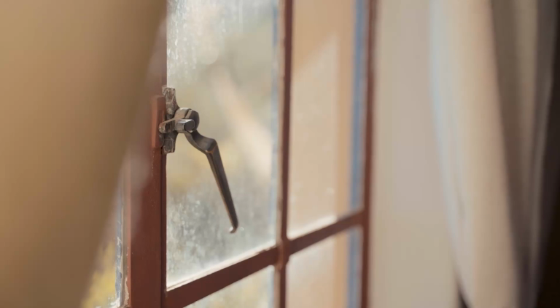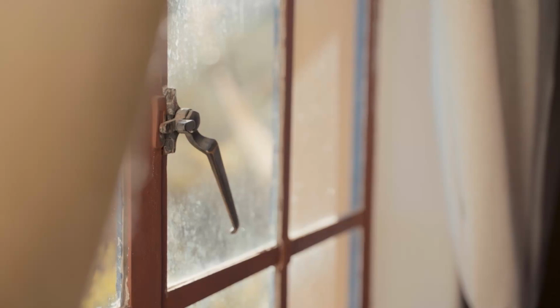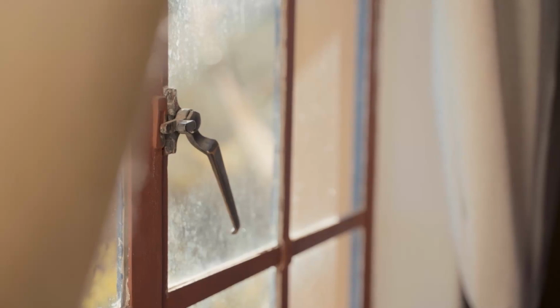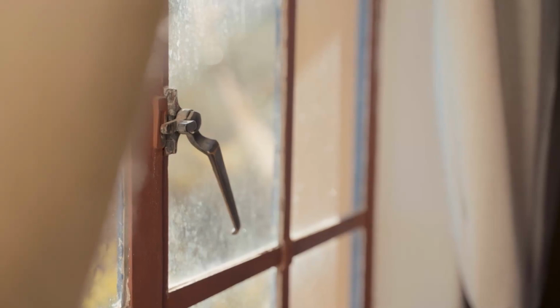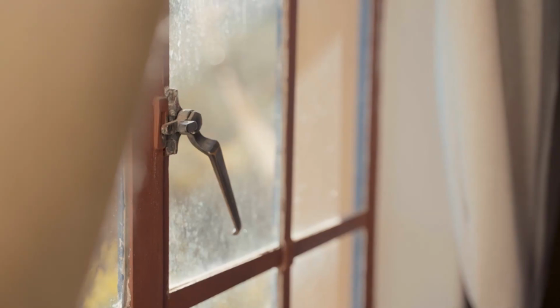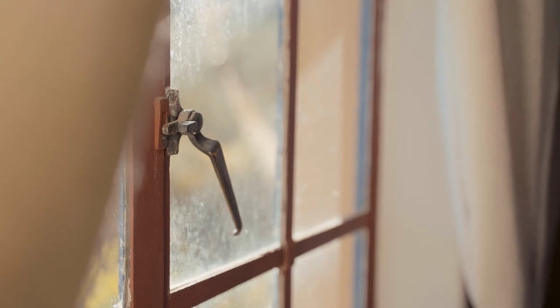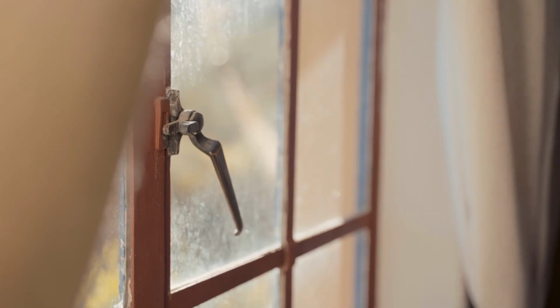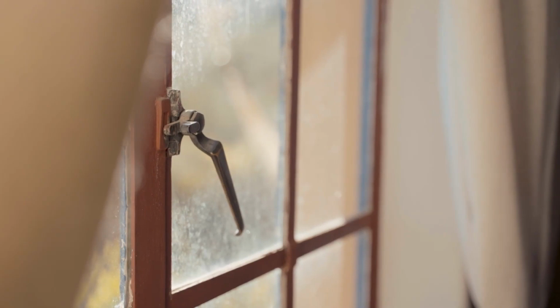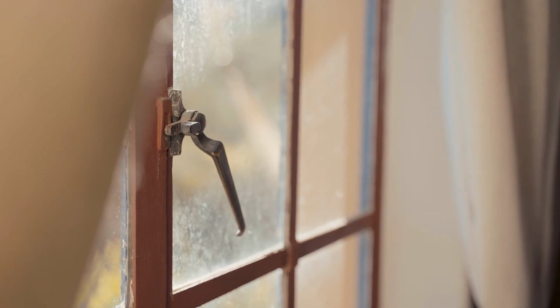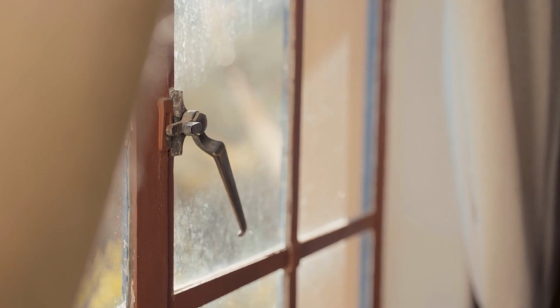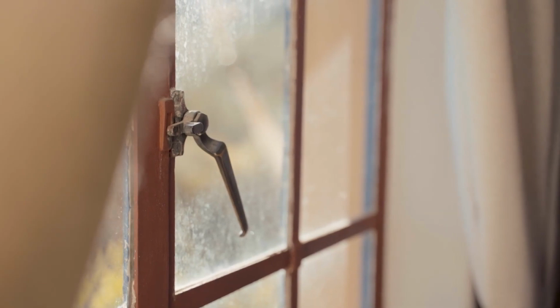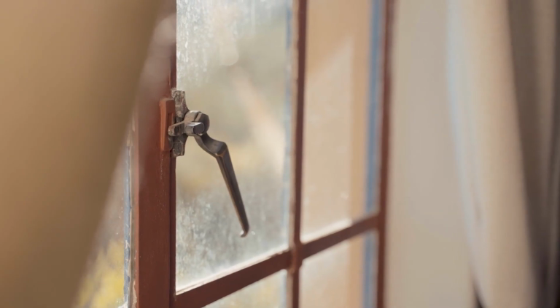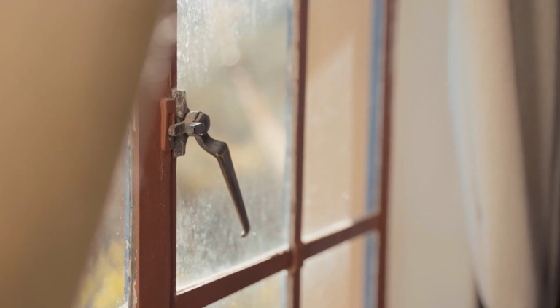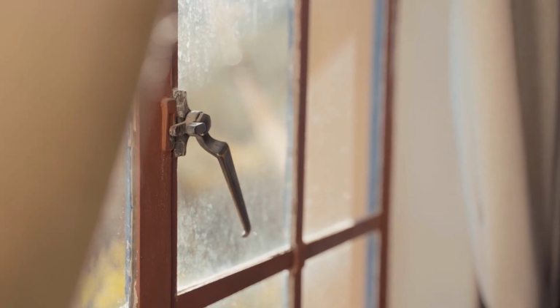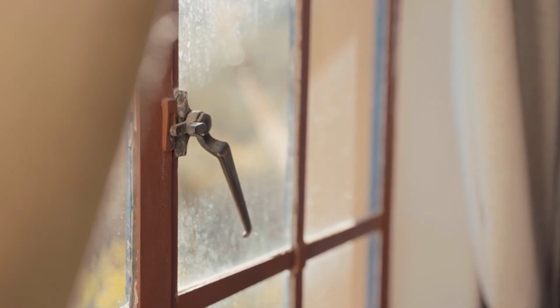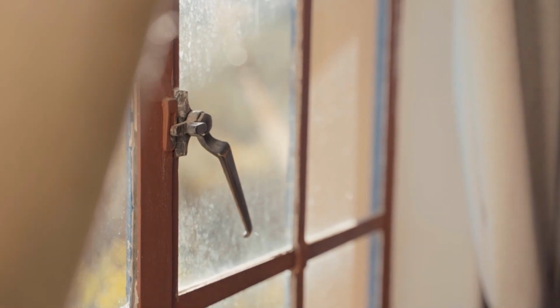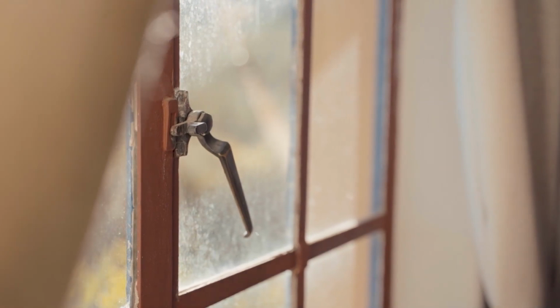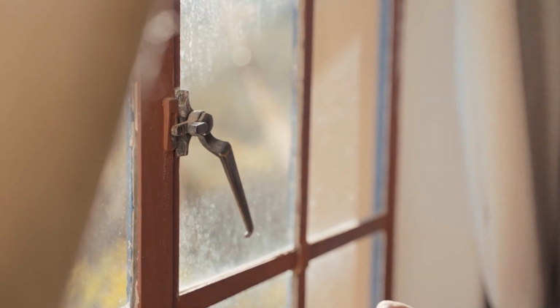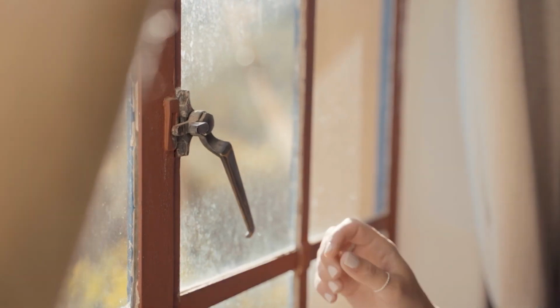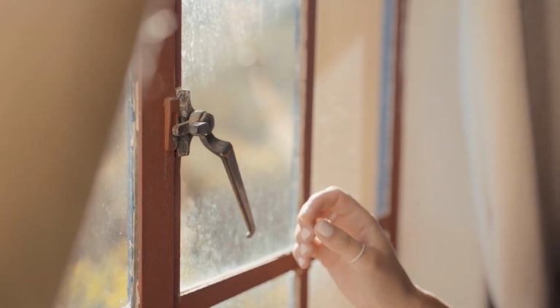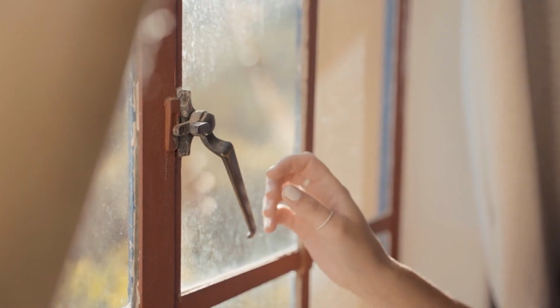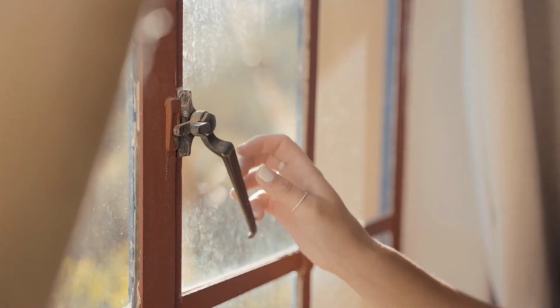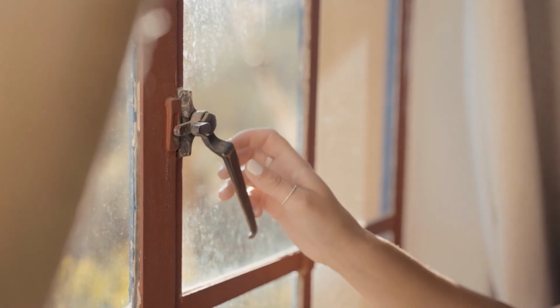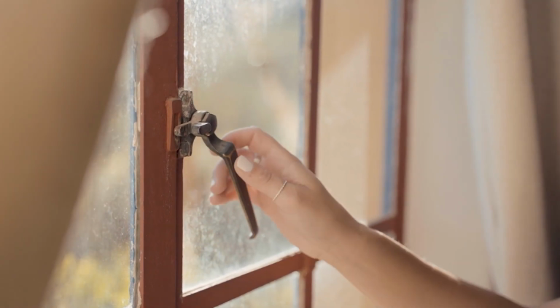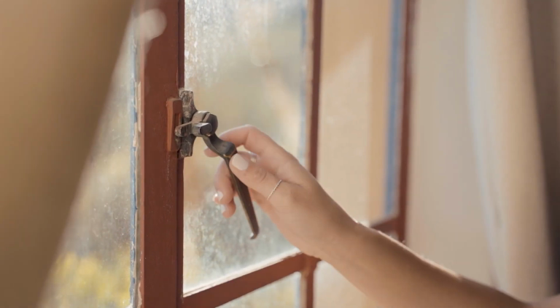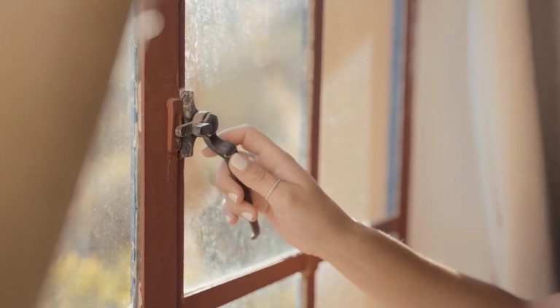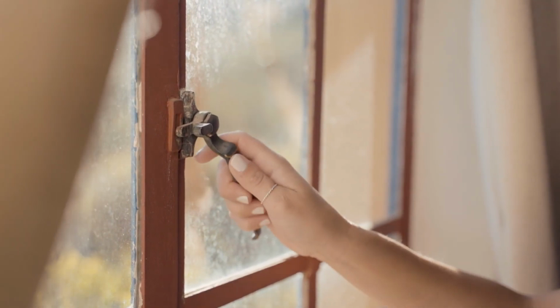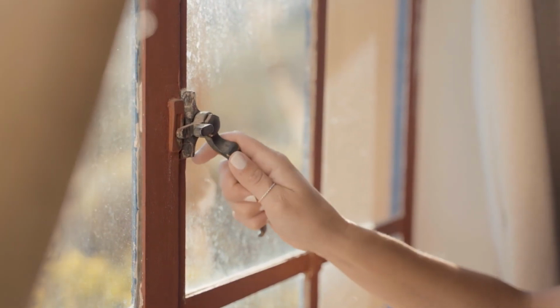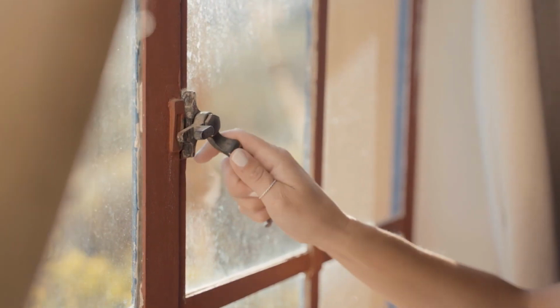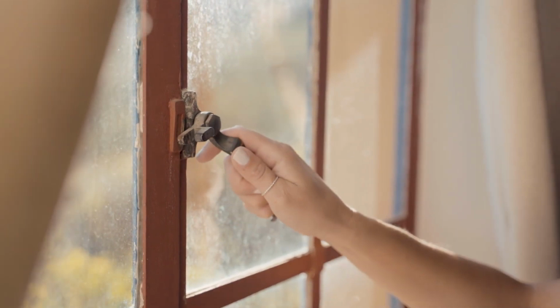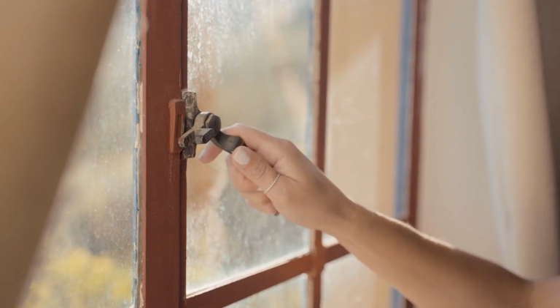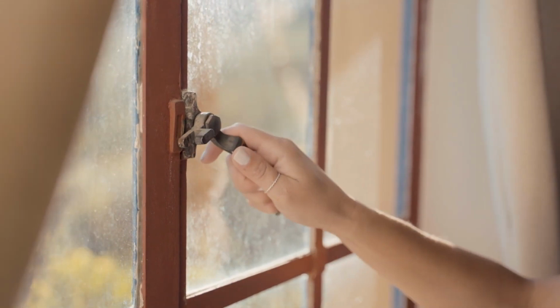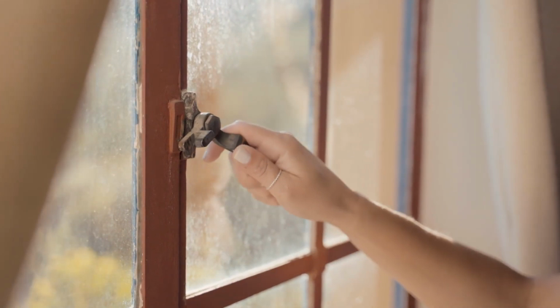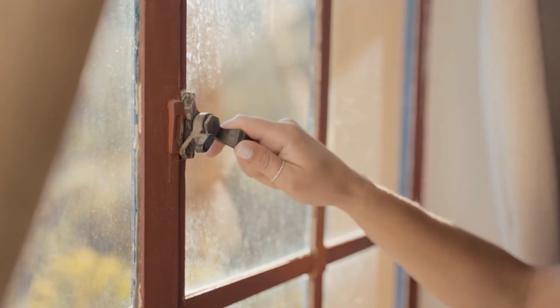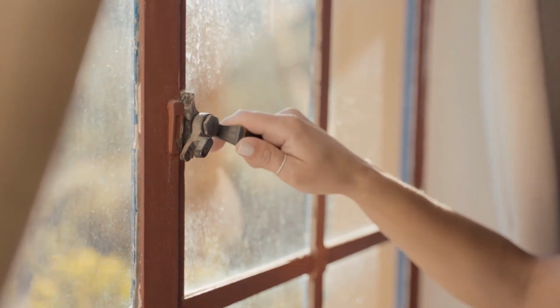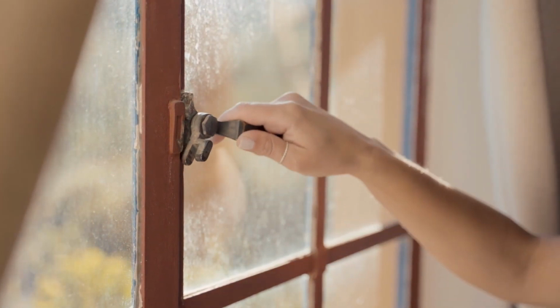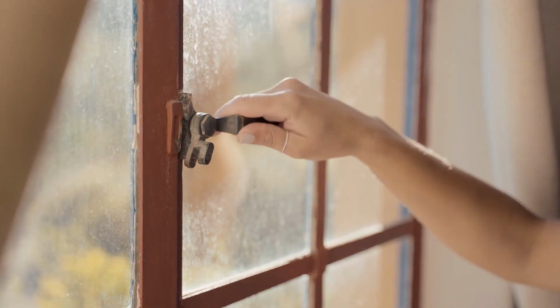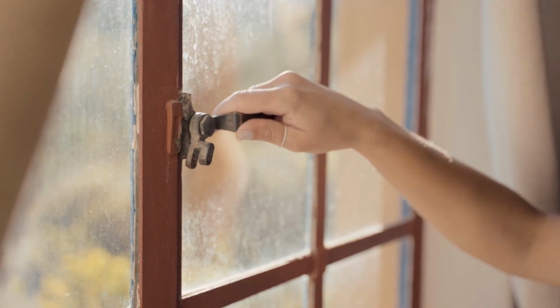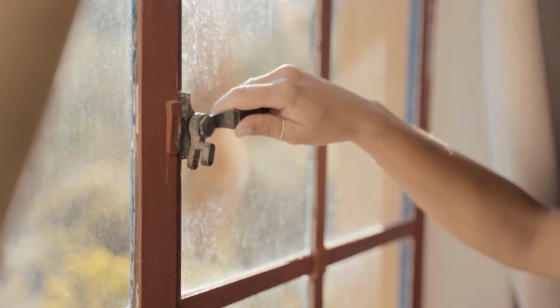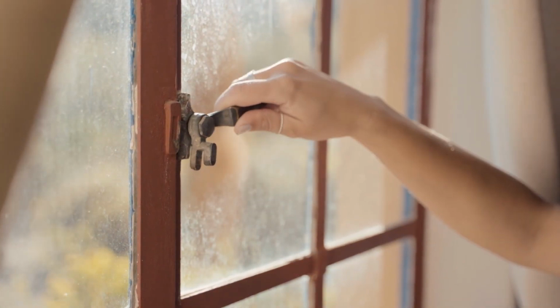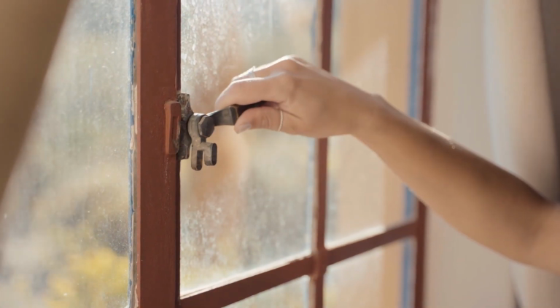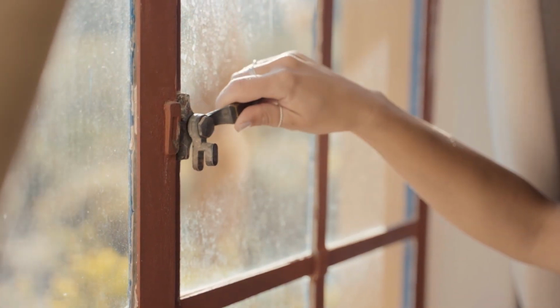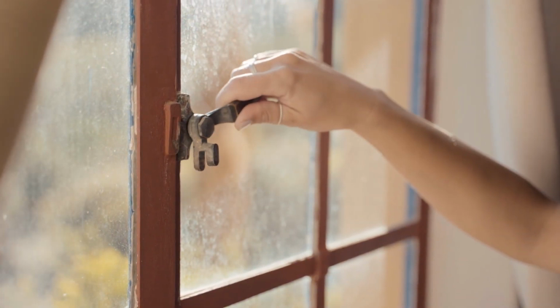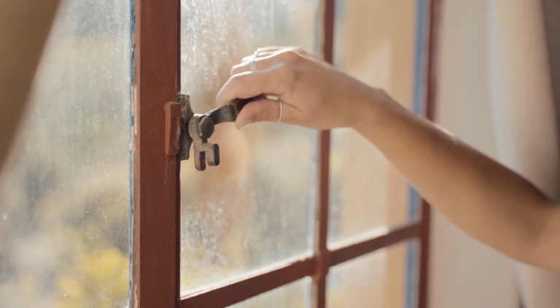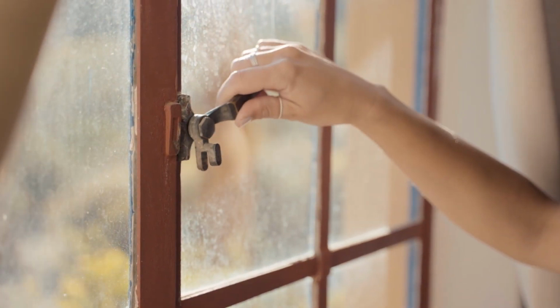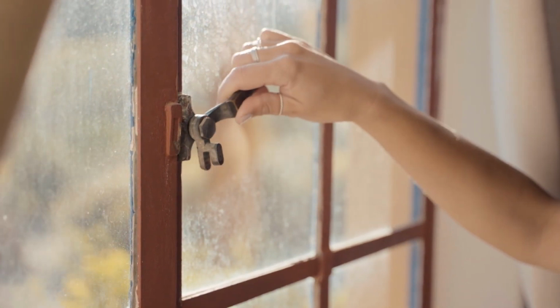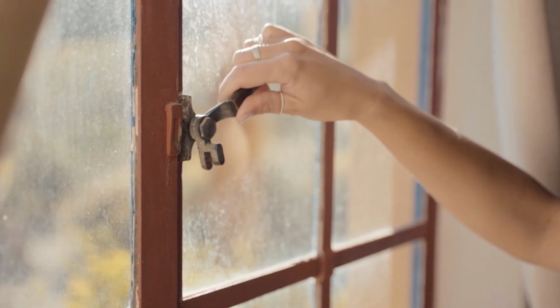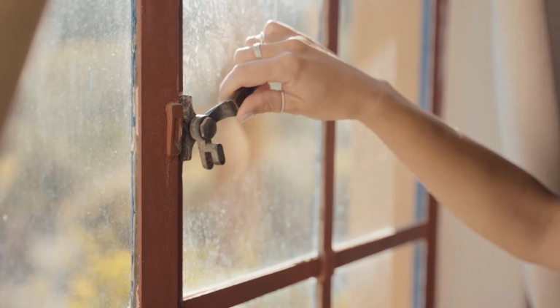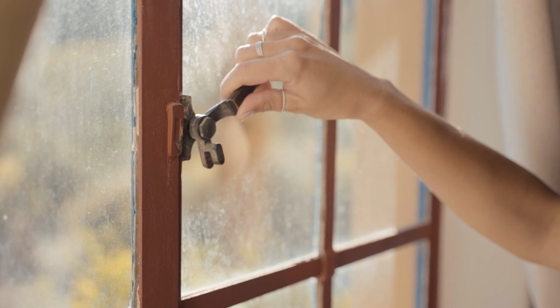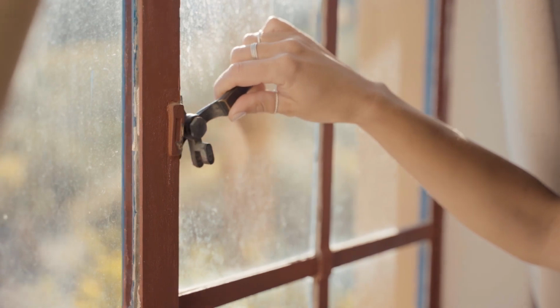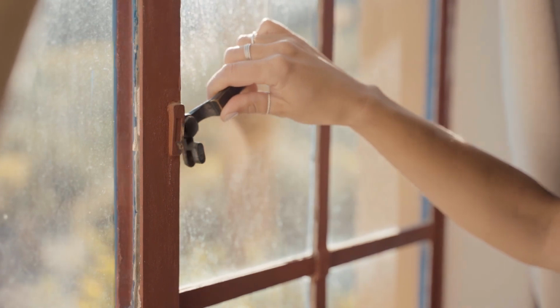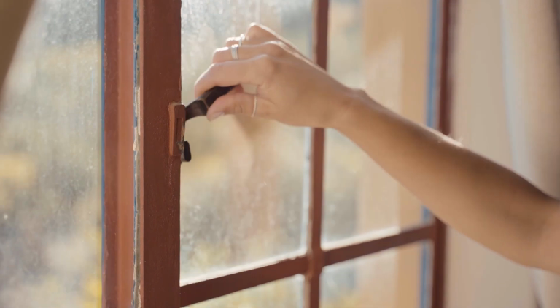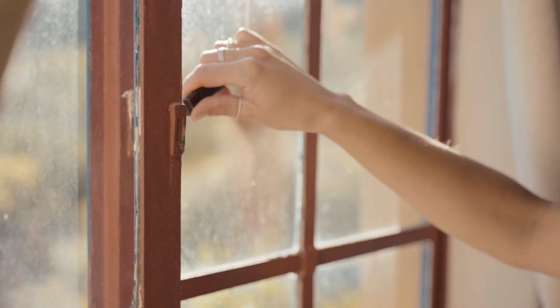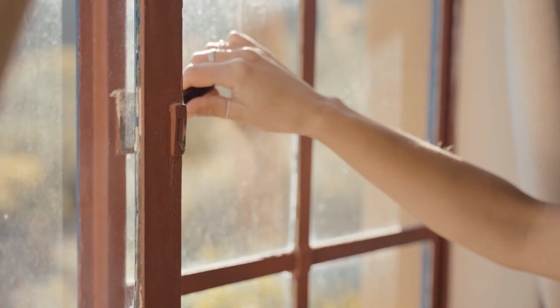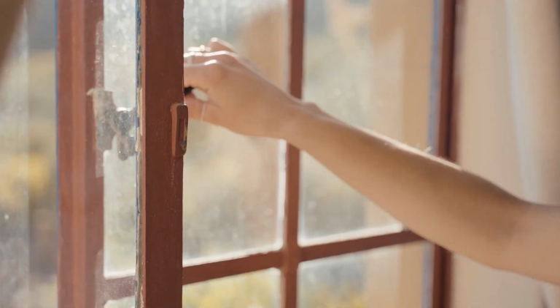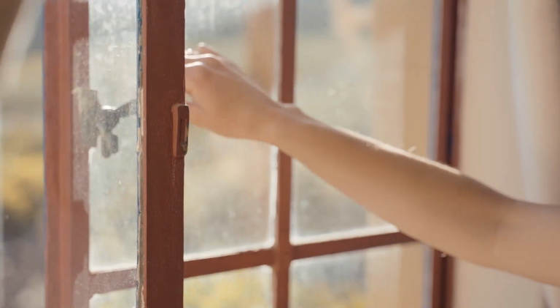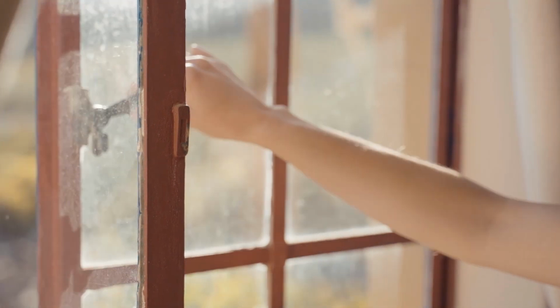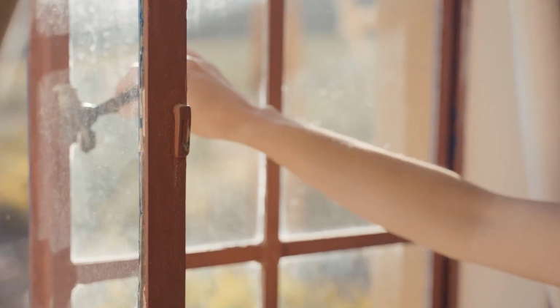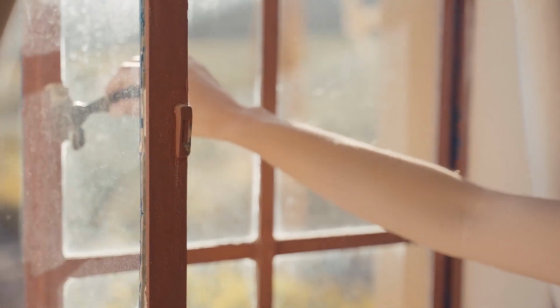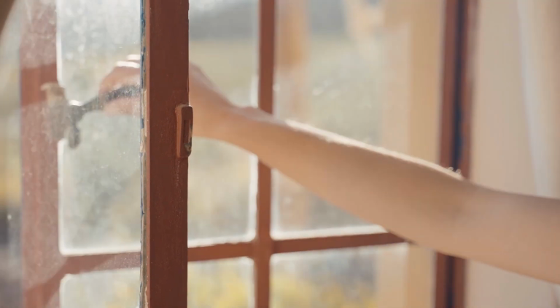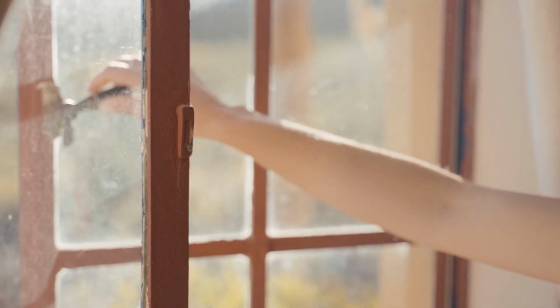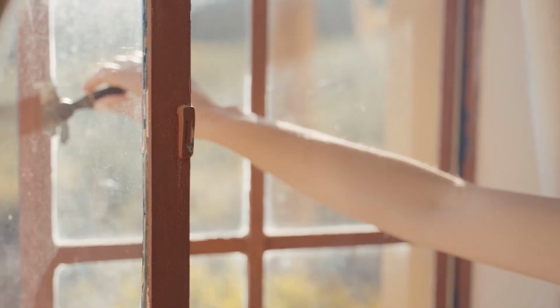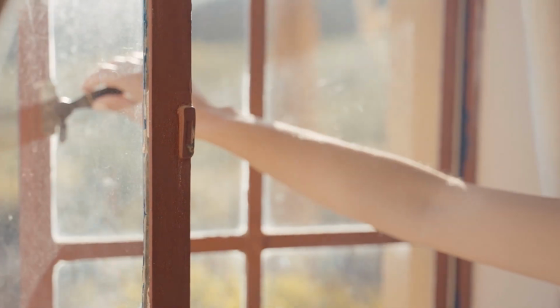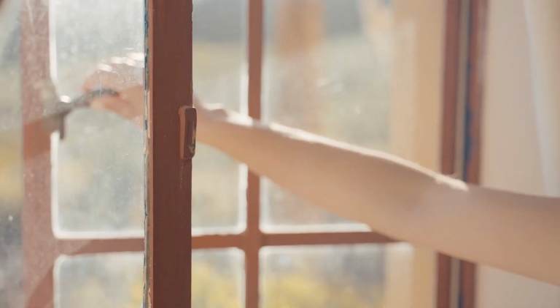Hello my dear. Look, since trying this hotel trick, my windows are always effortlessly clean and streak-free.